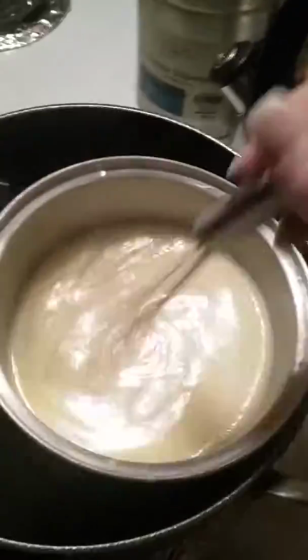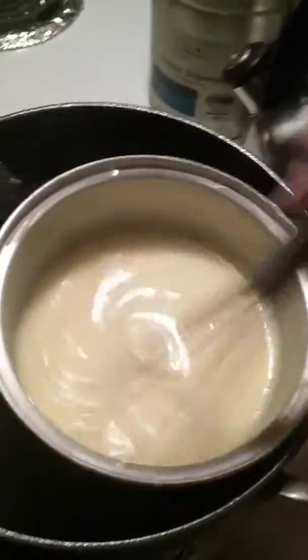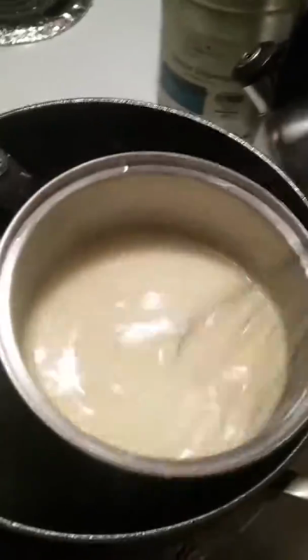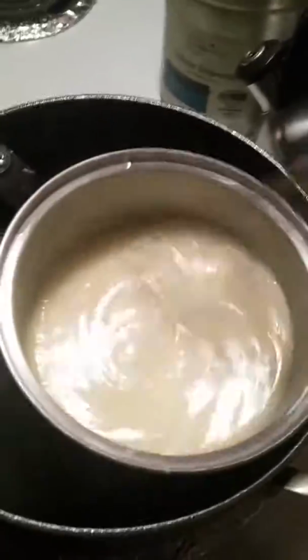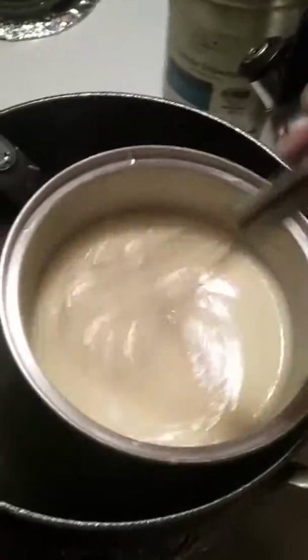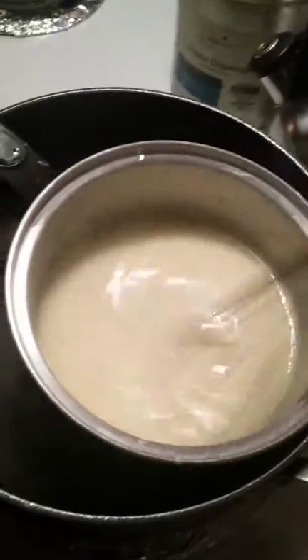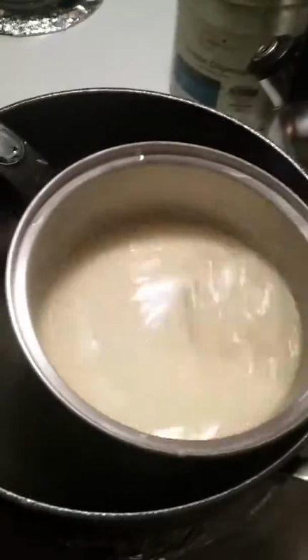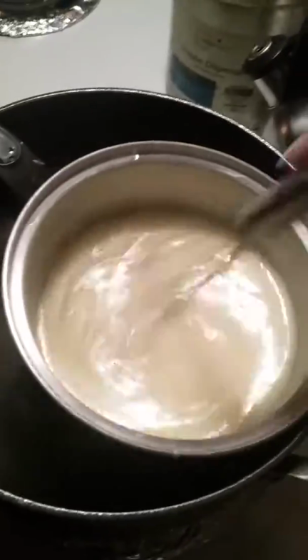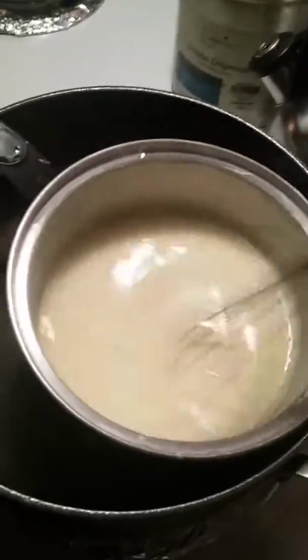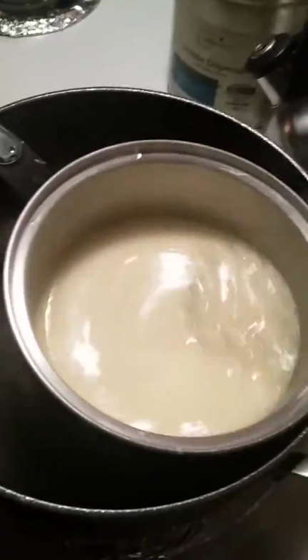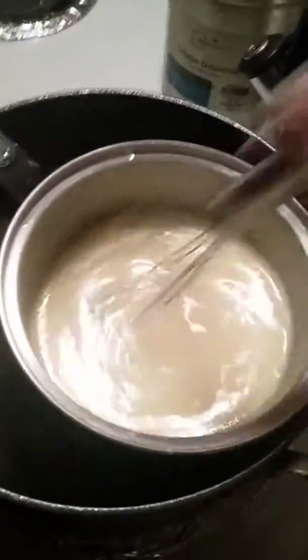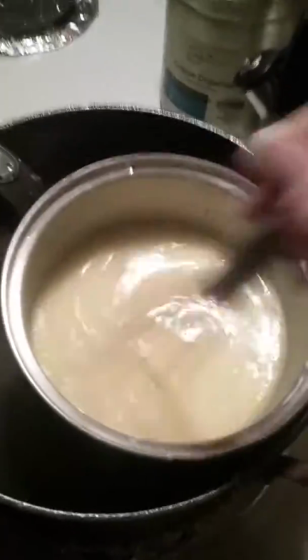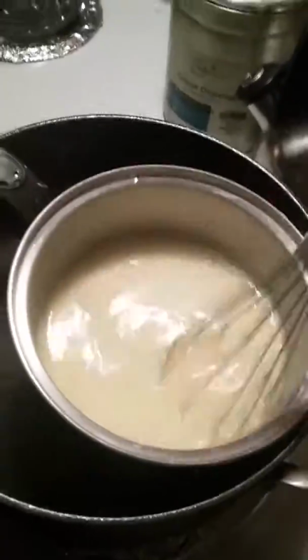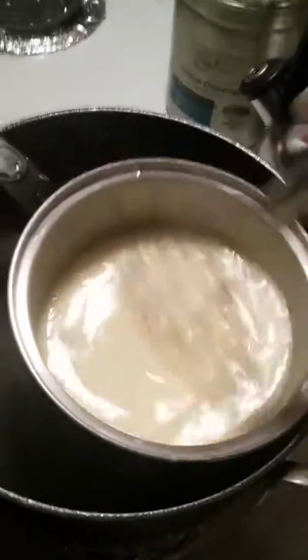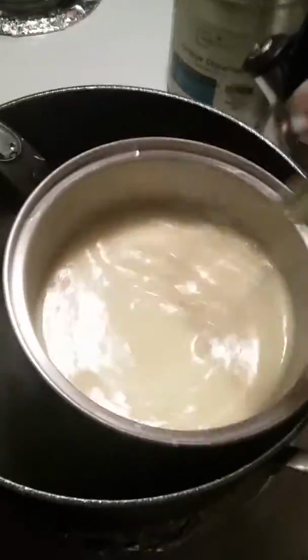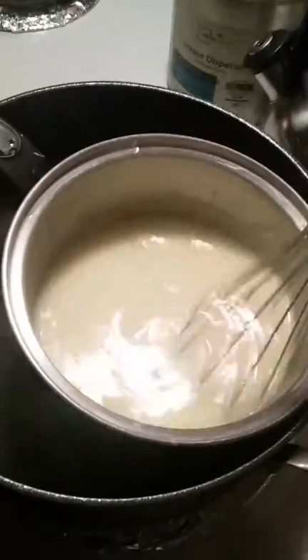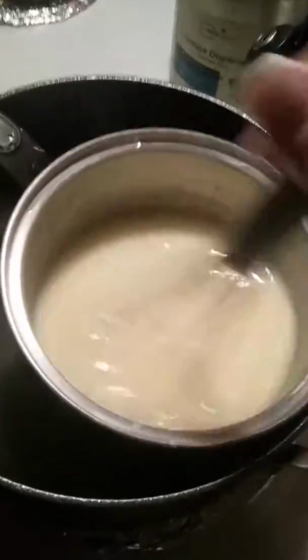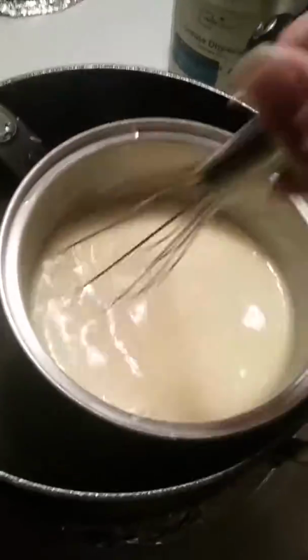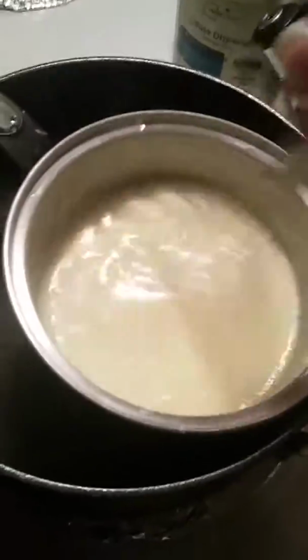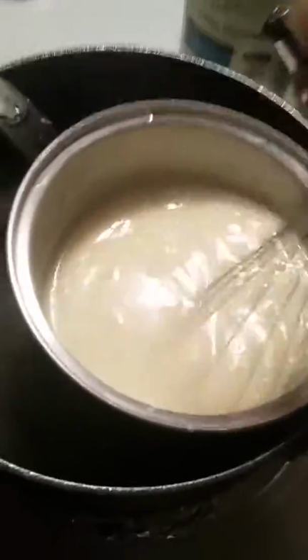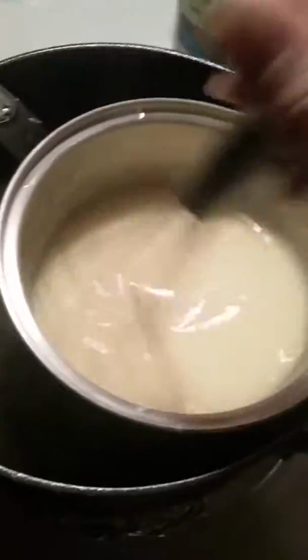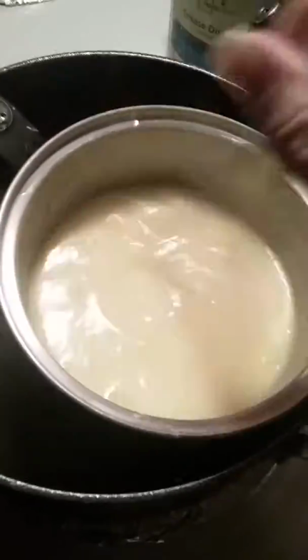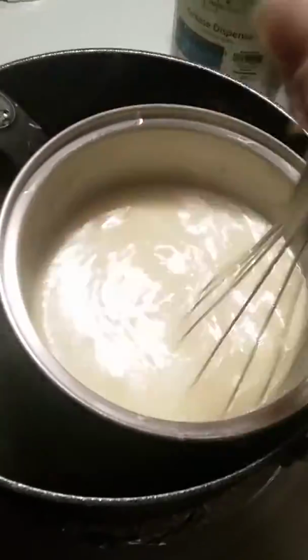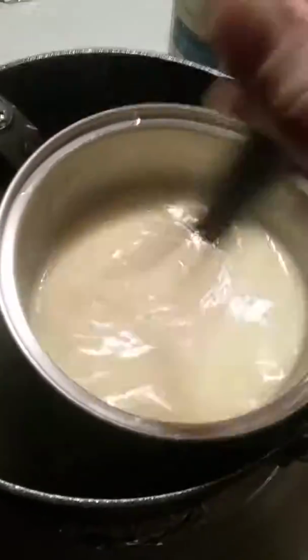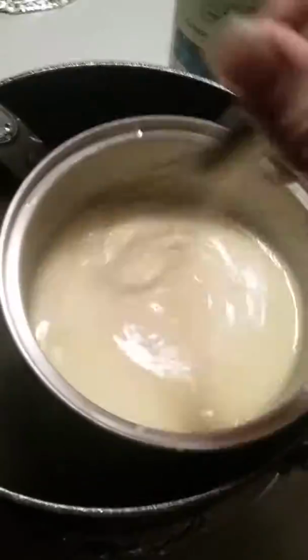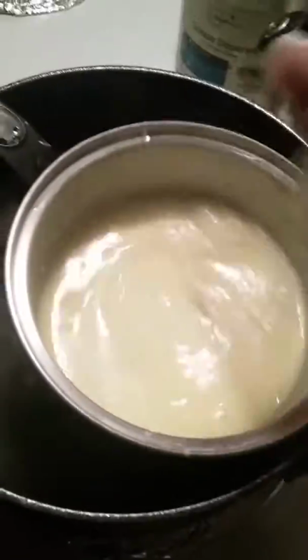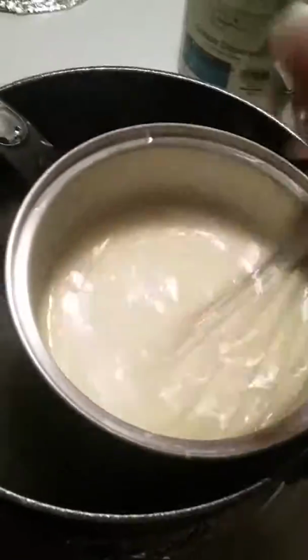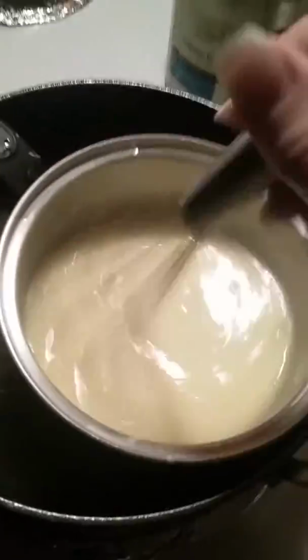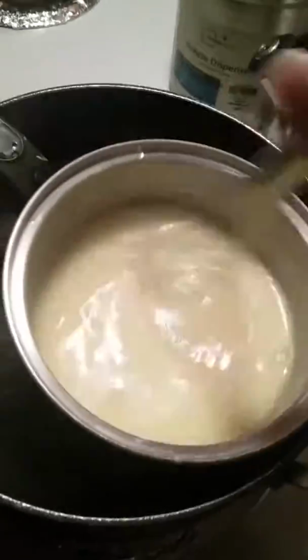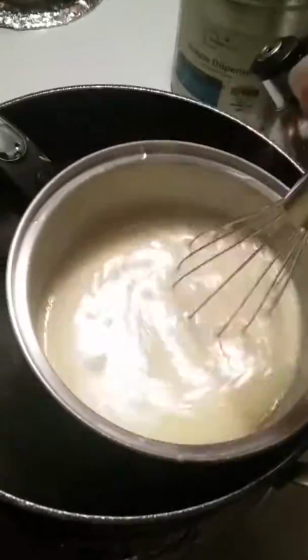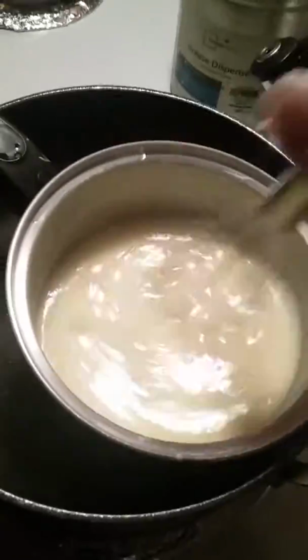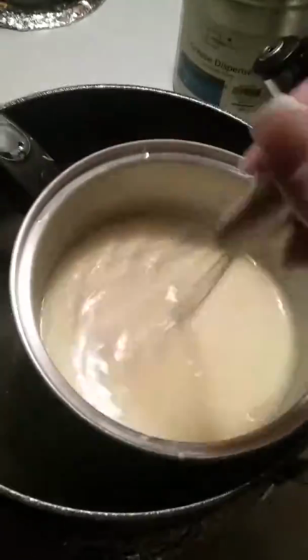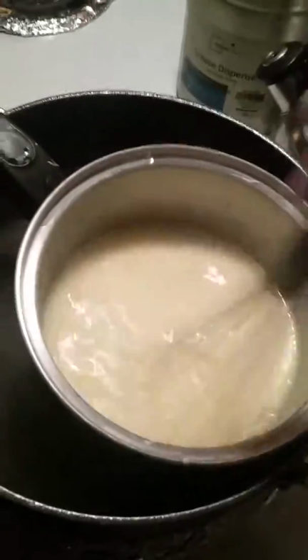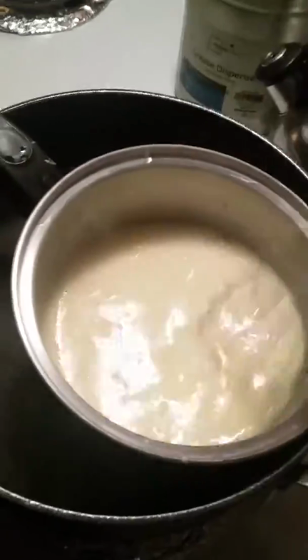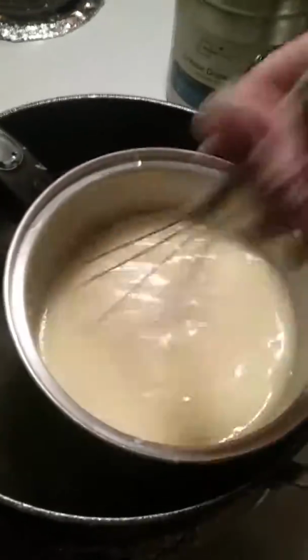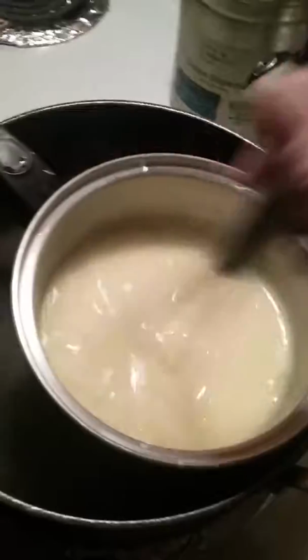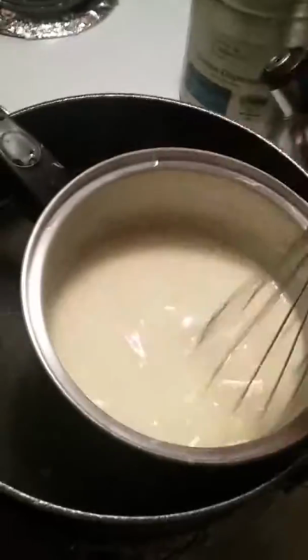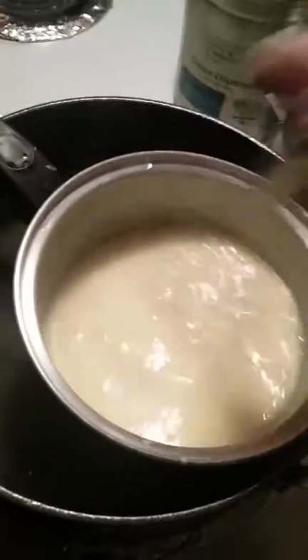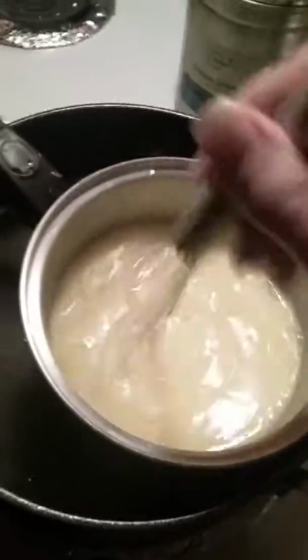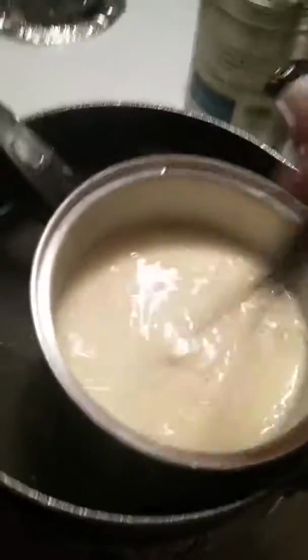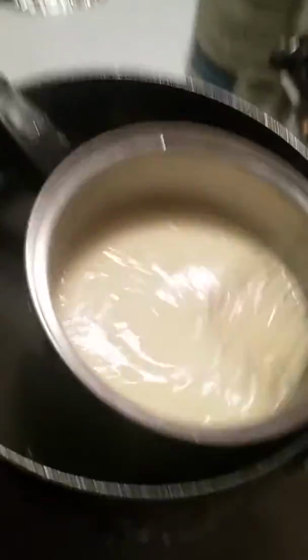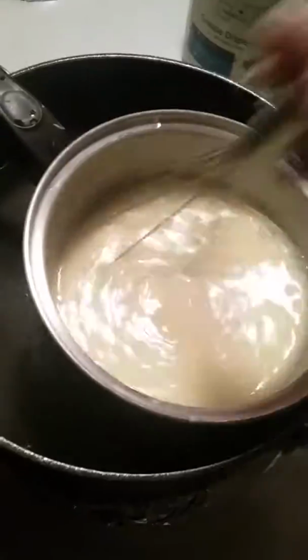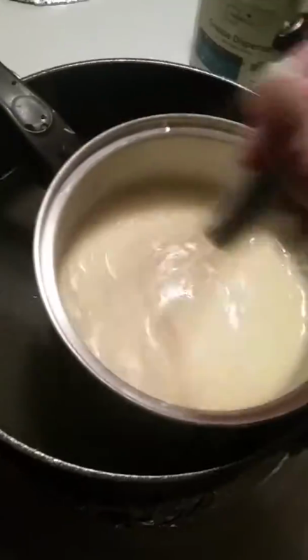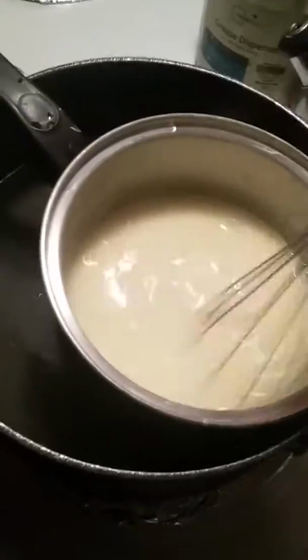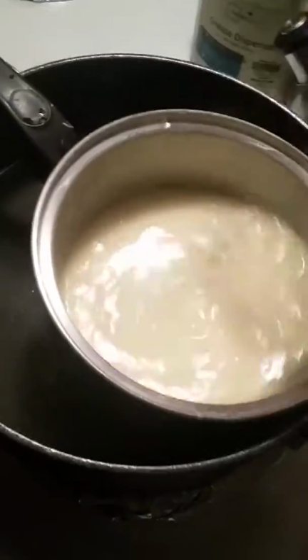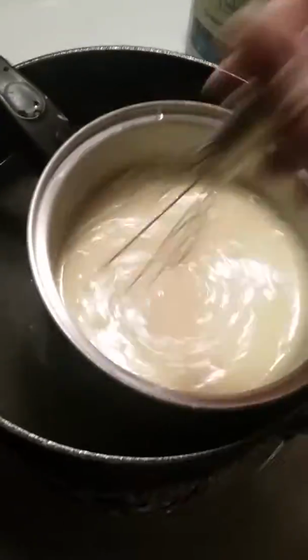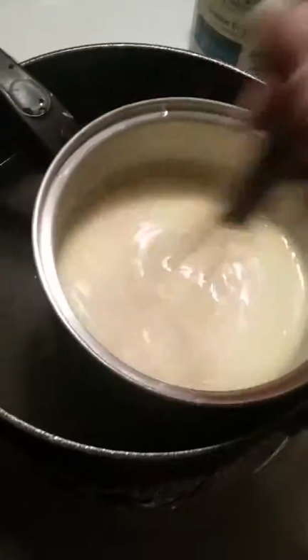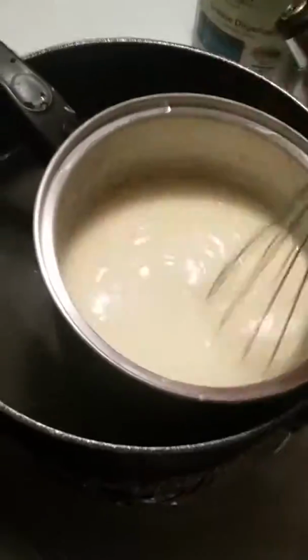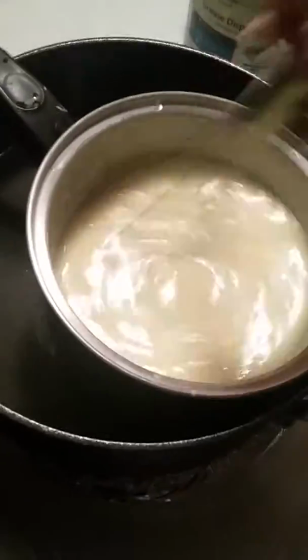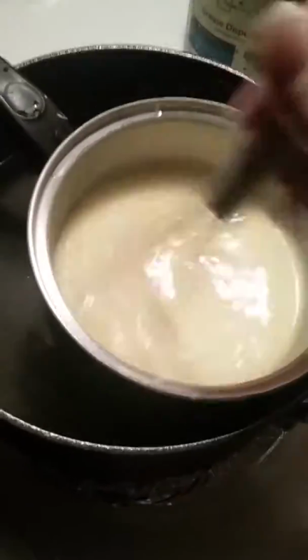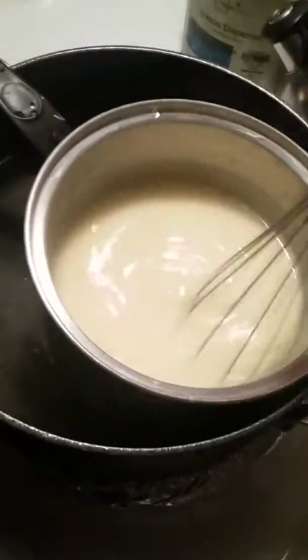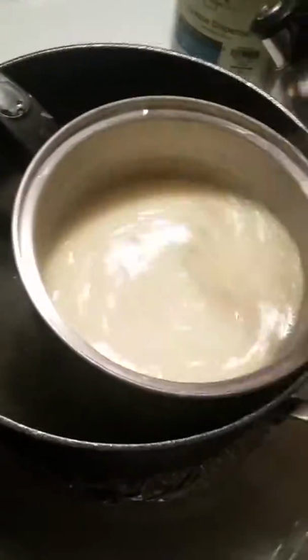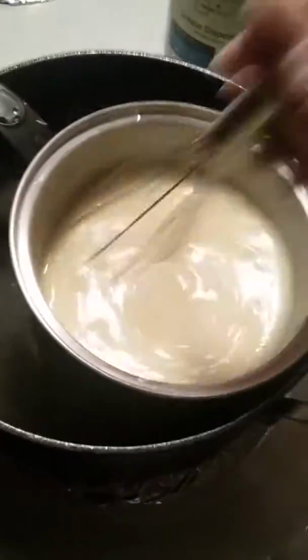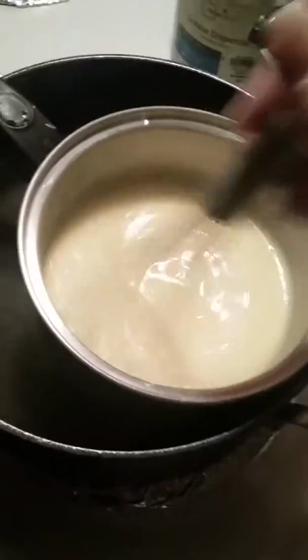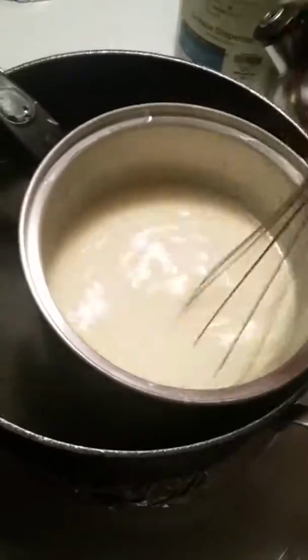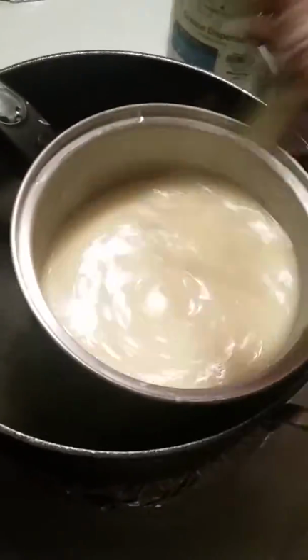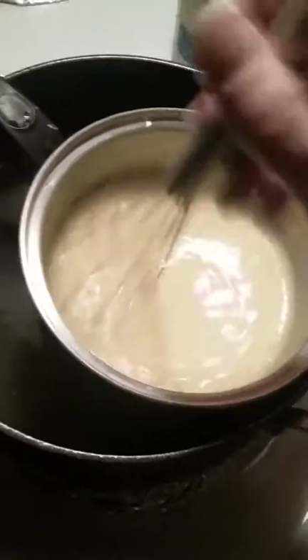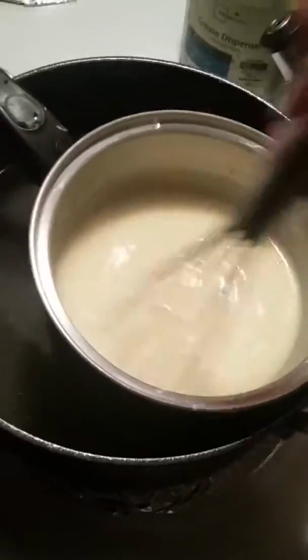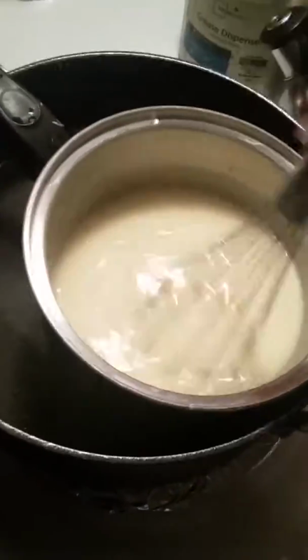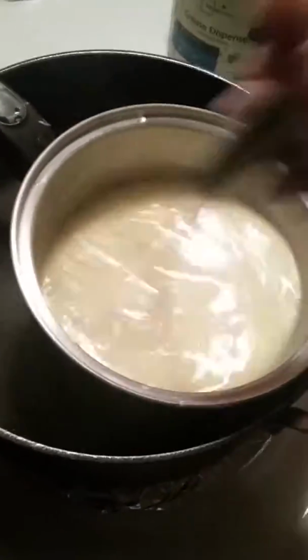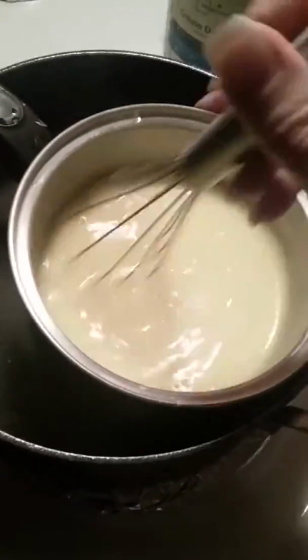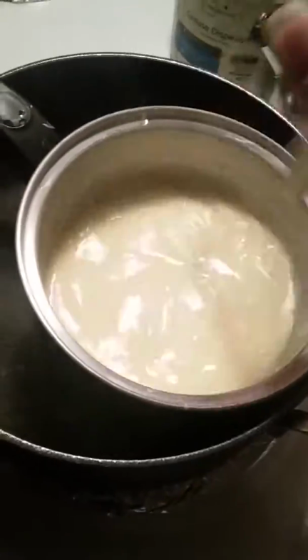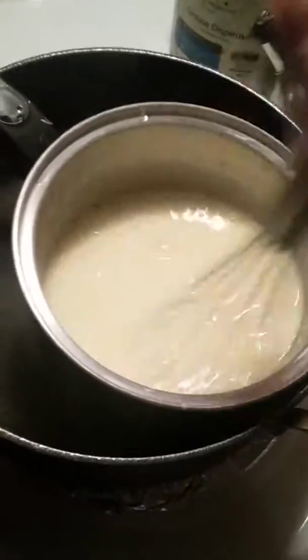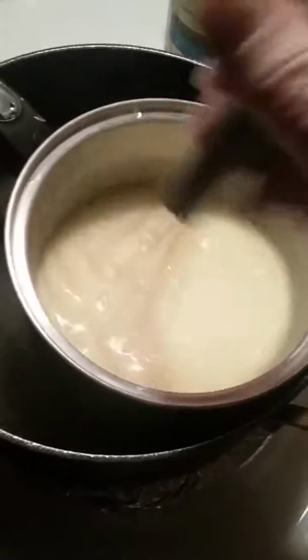I've got to stir this constantly so it won't stick to the bottom when it's got the cornstarch in it.